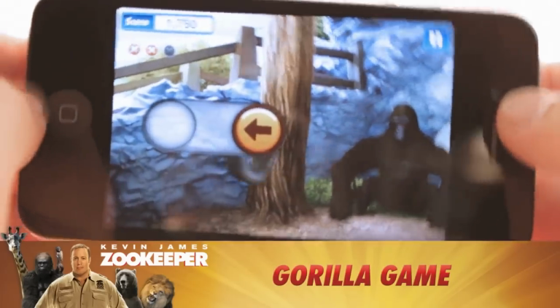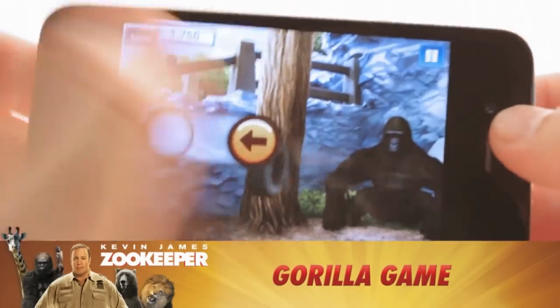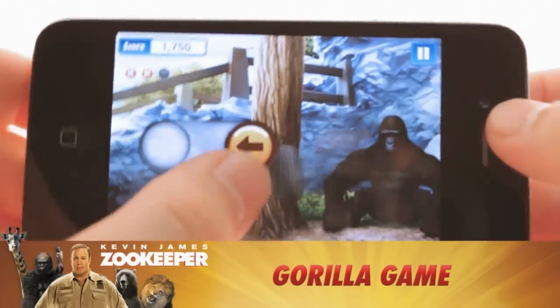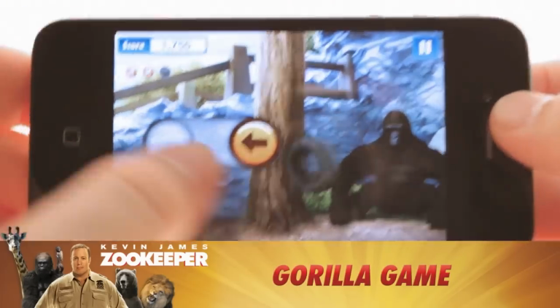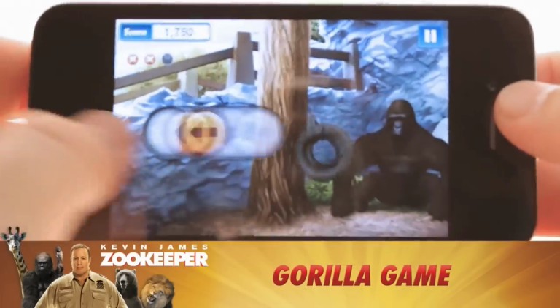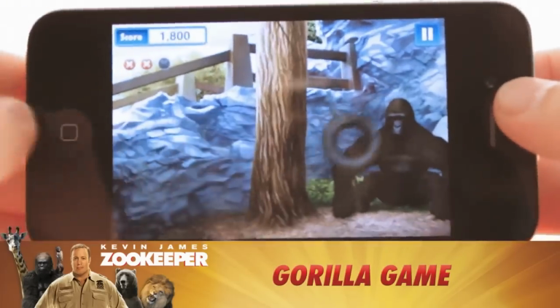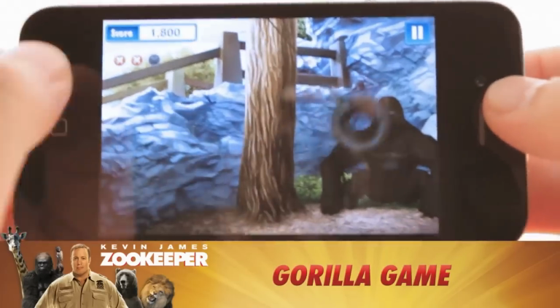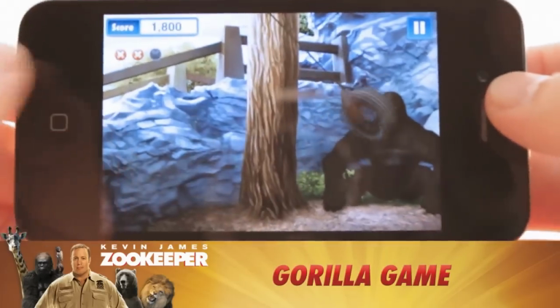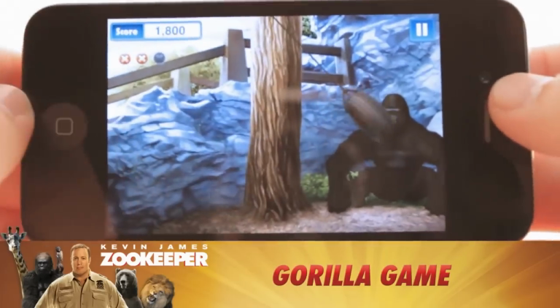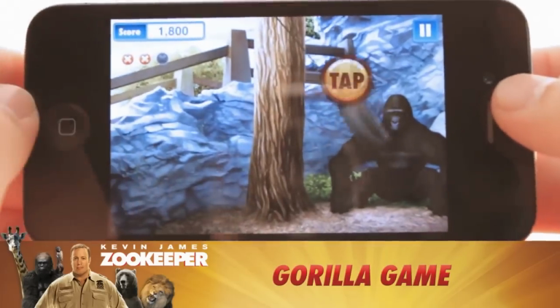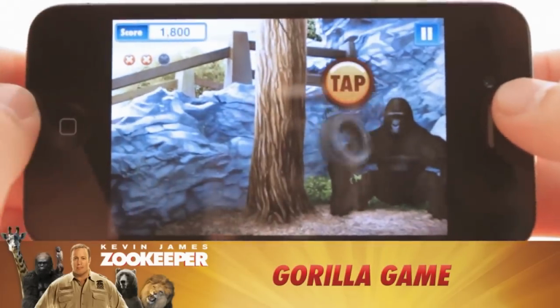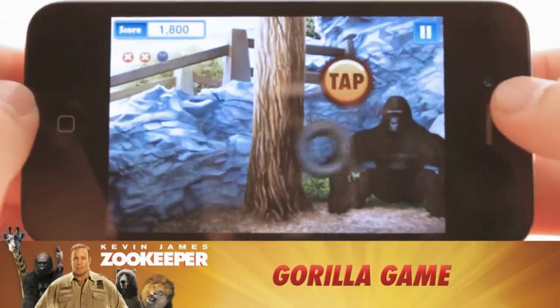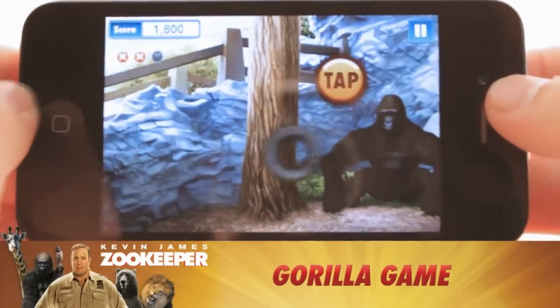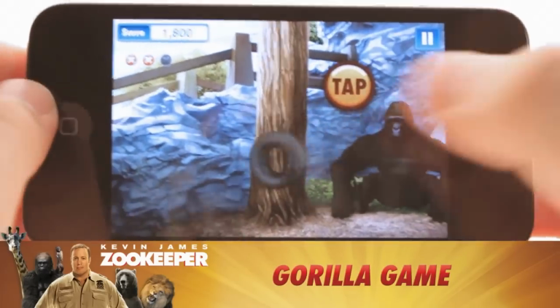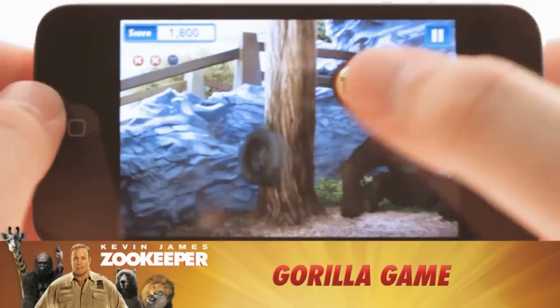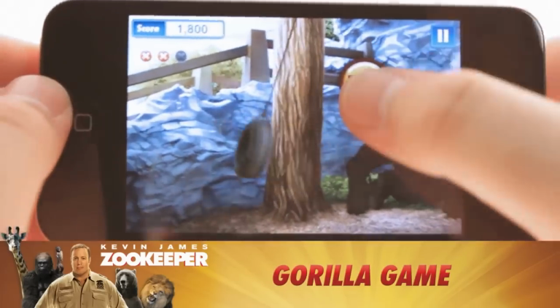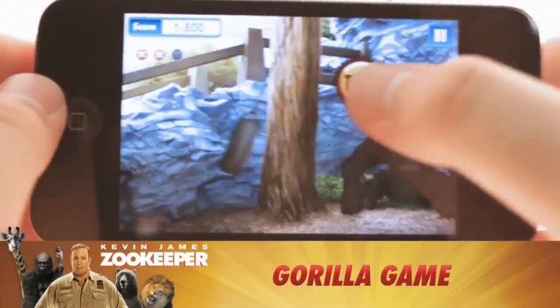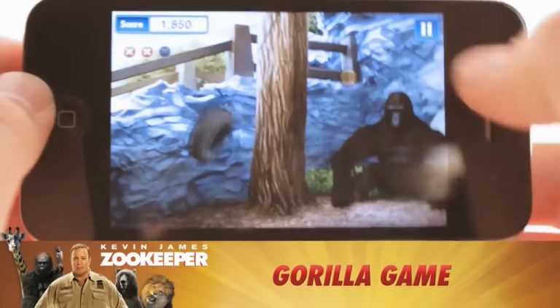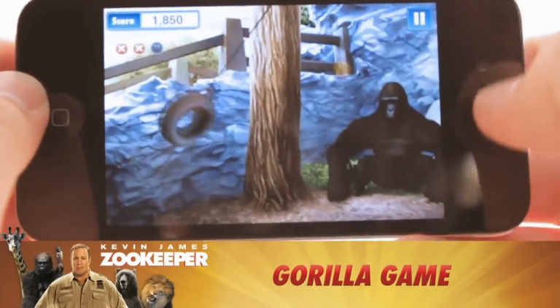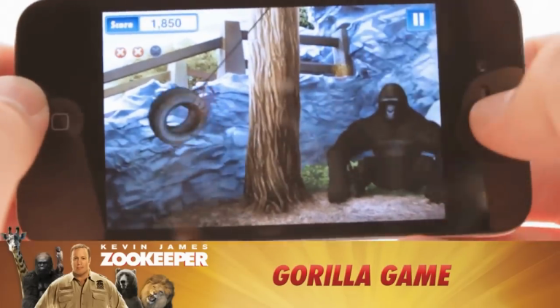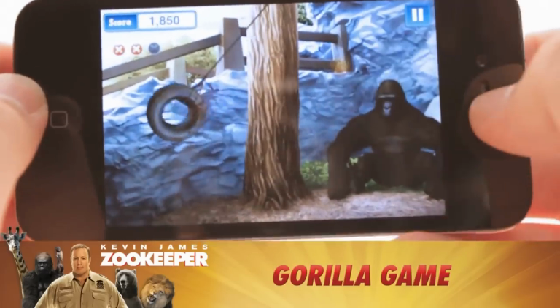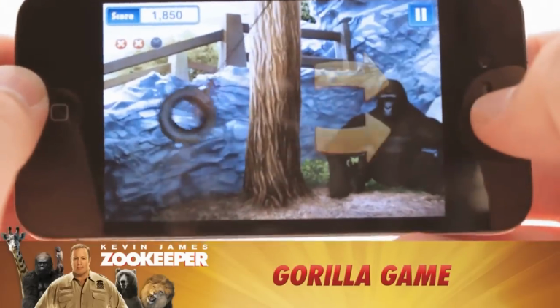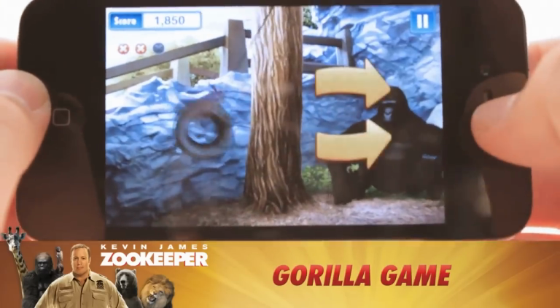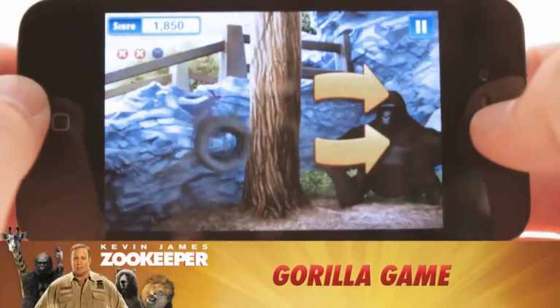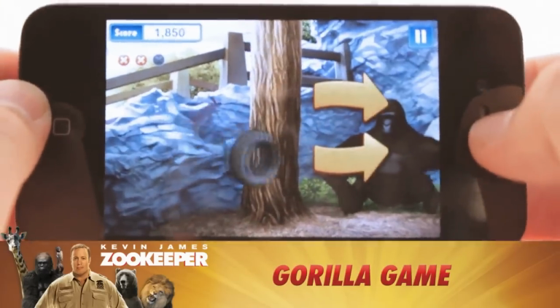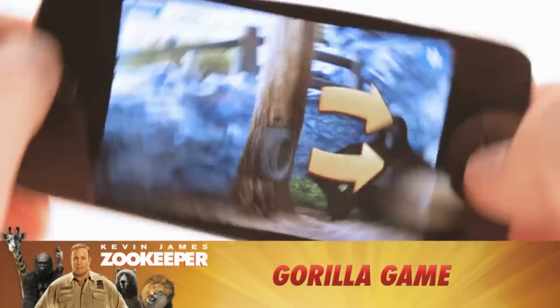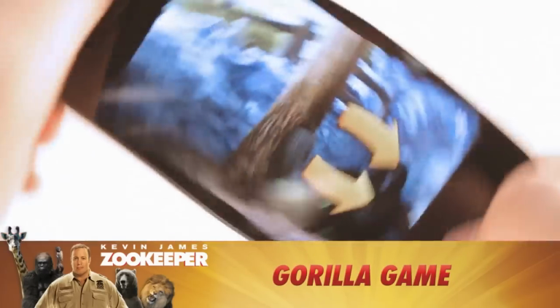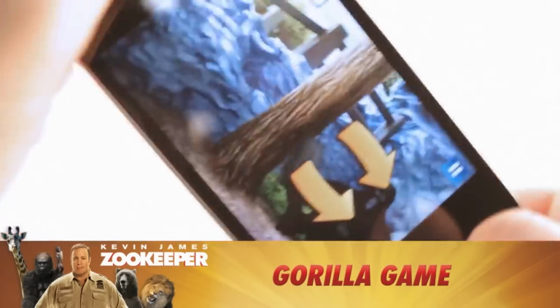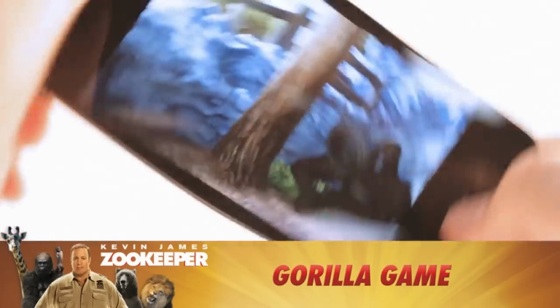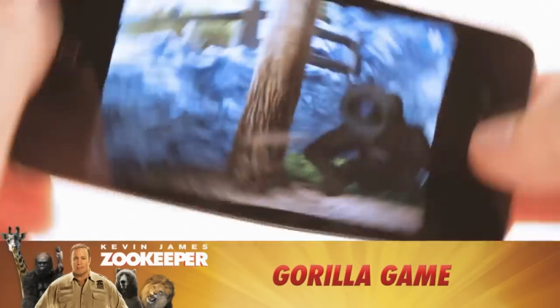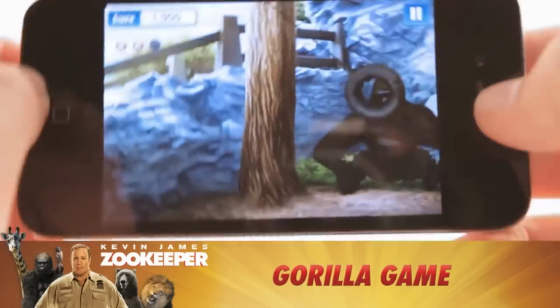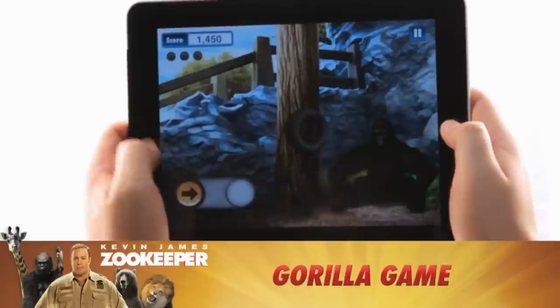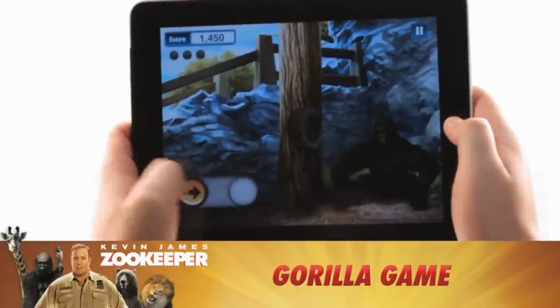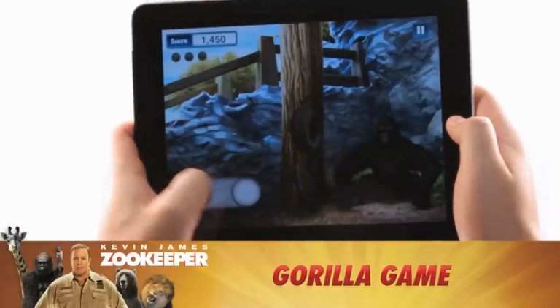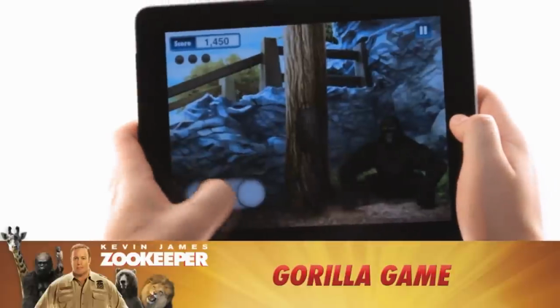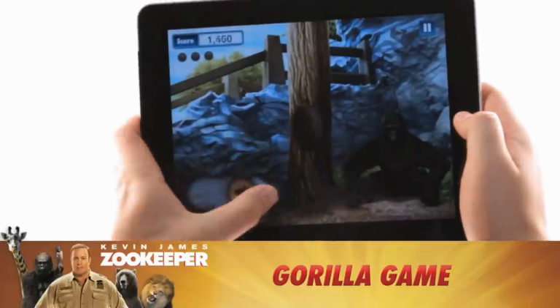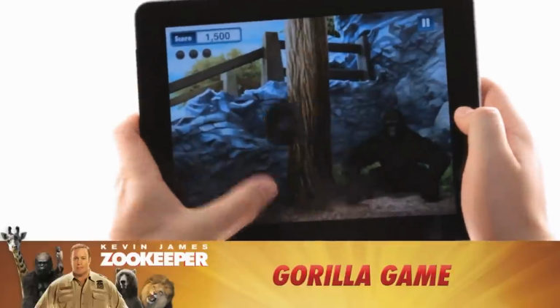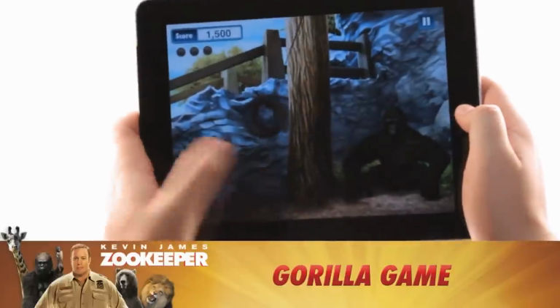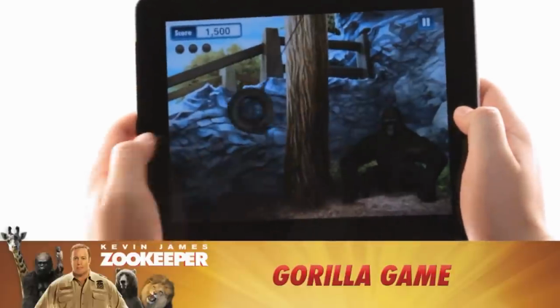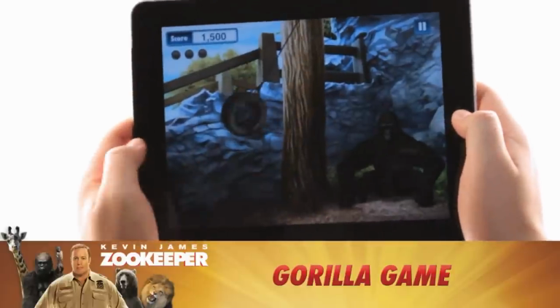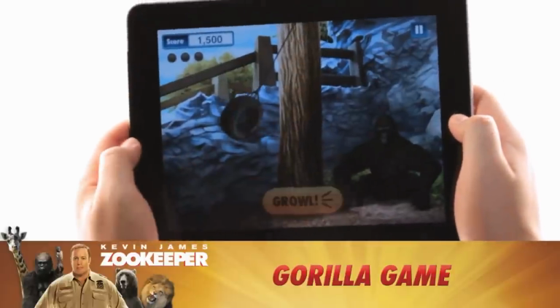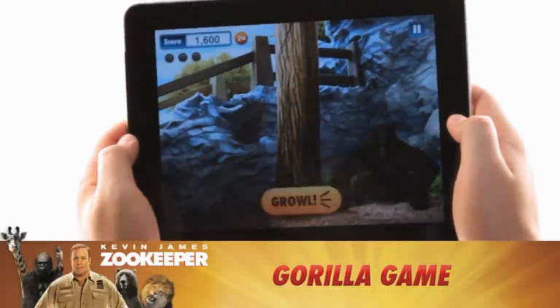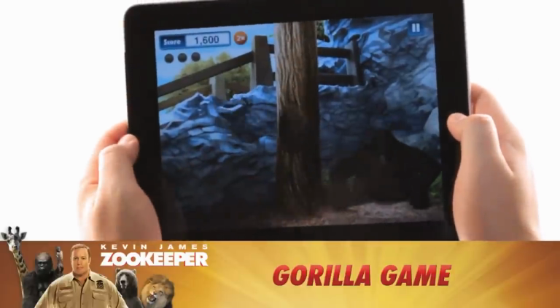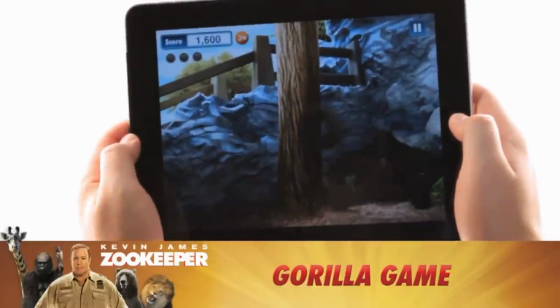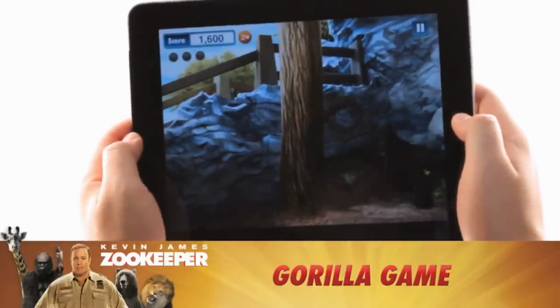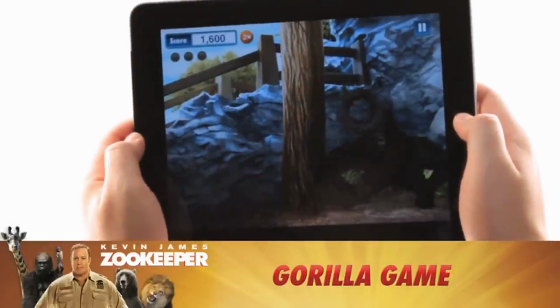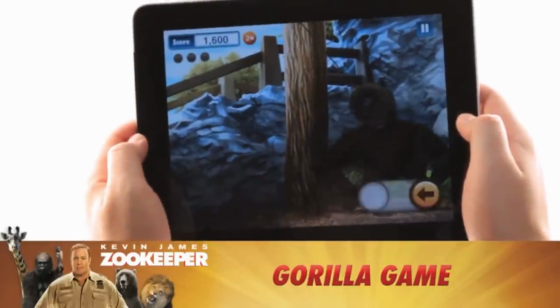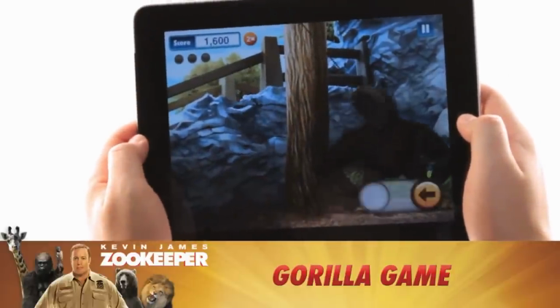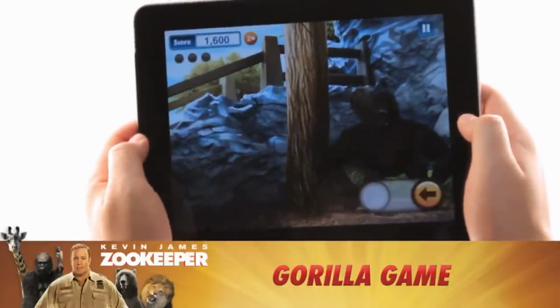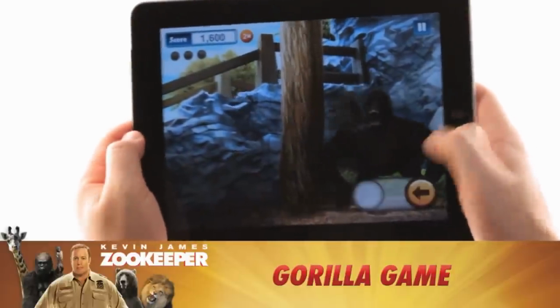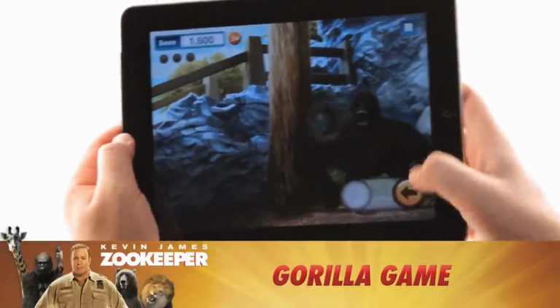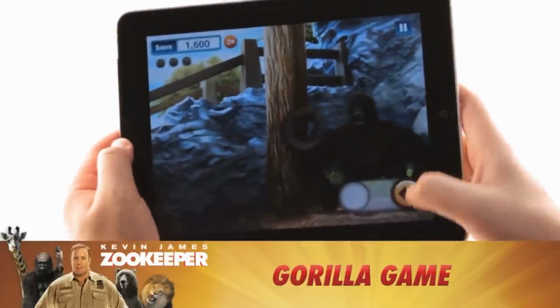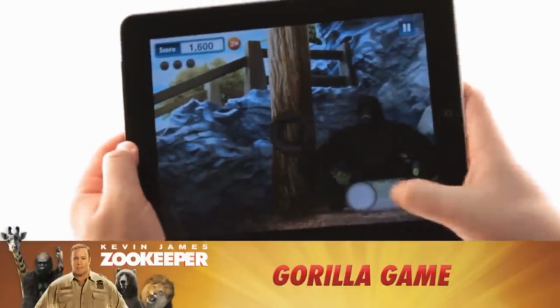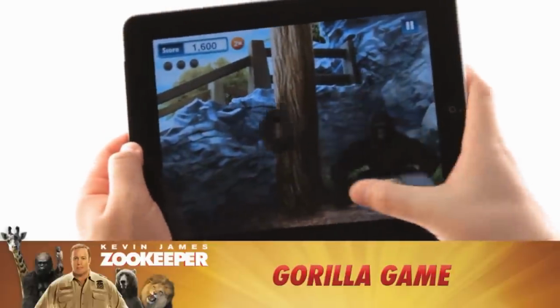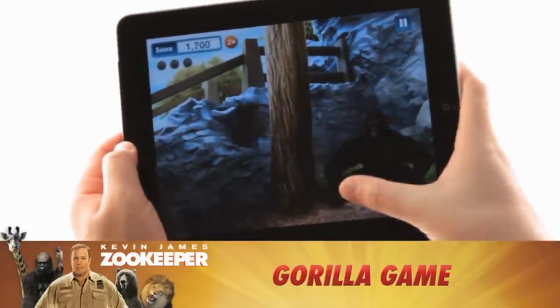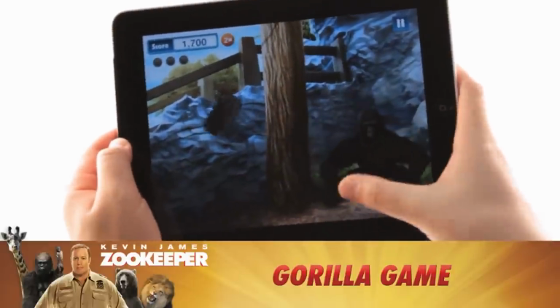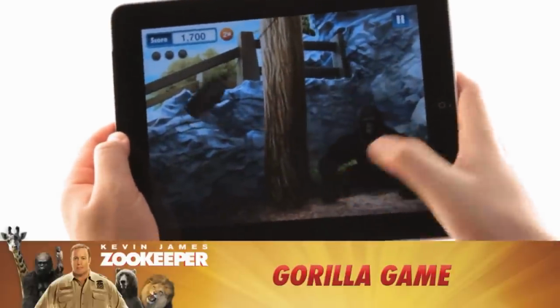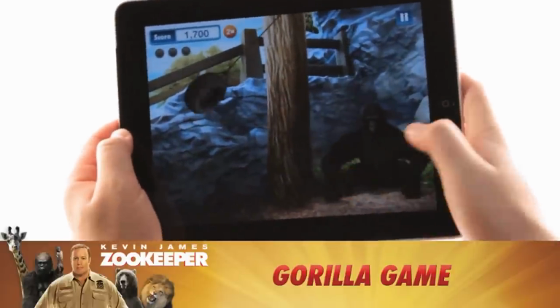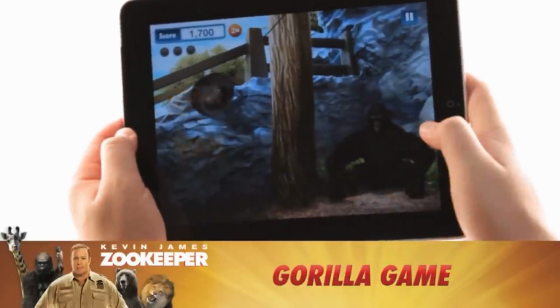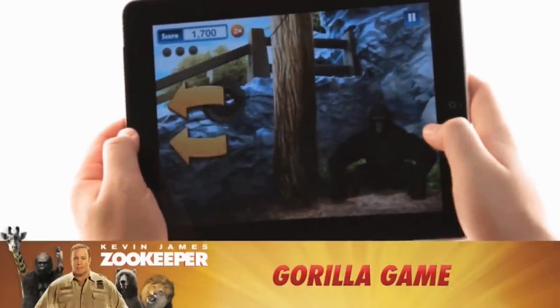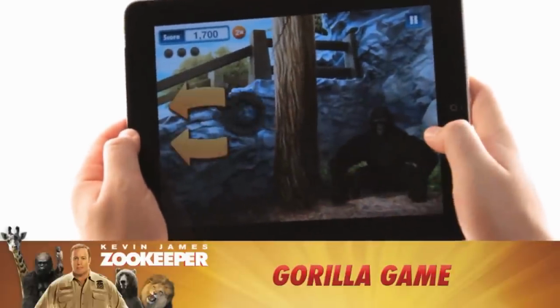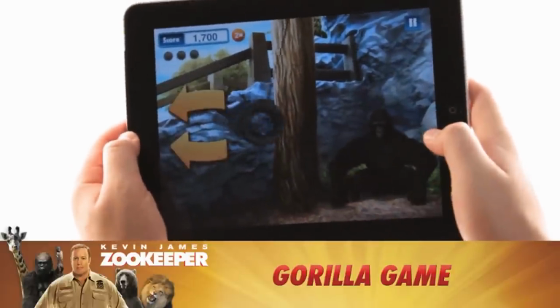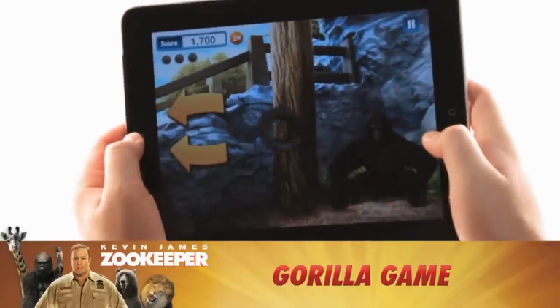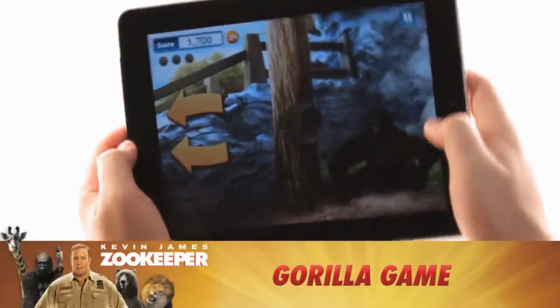In the Gorilla game, tilt, tap, or swipe the screen to keep the tire swing in motion. Growl up the Gorilla for extra bonus points.